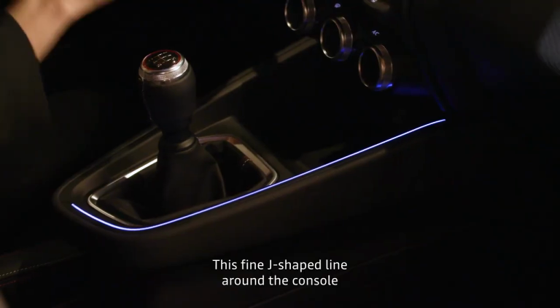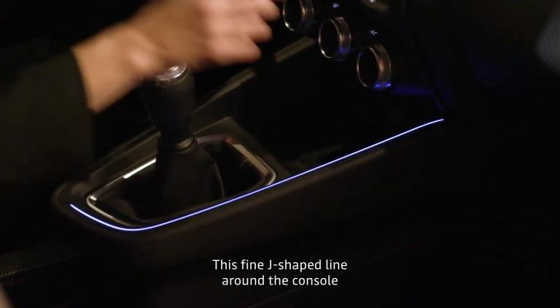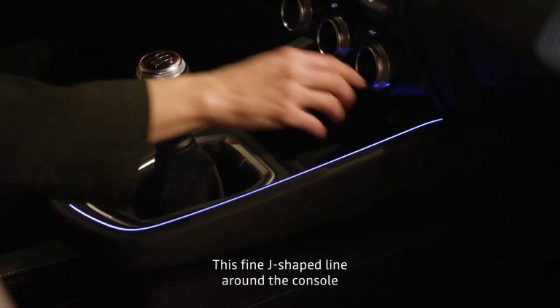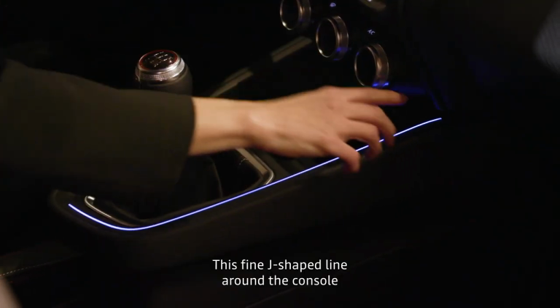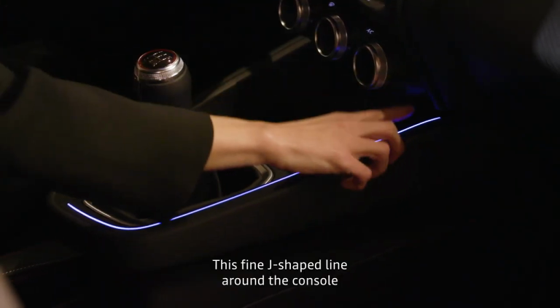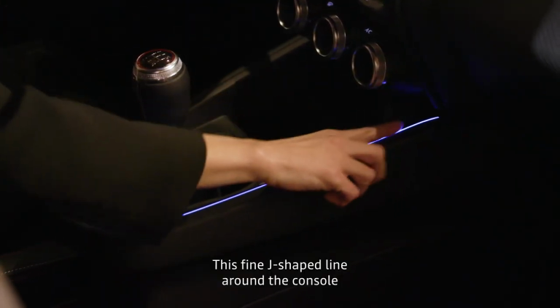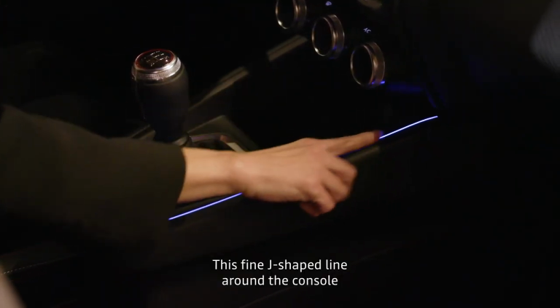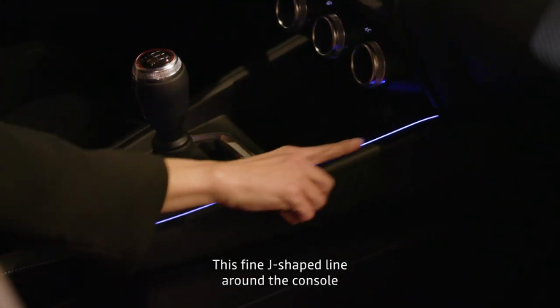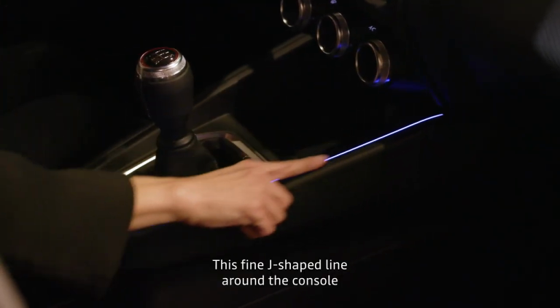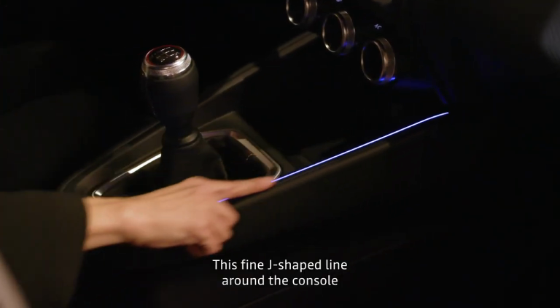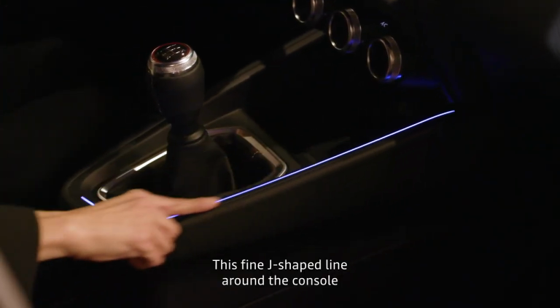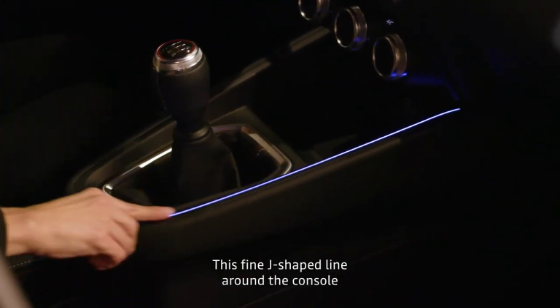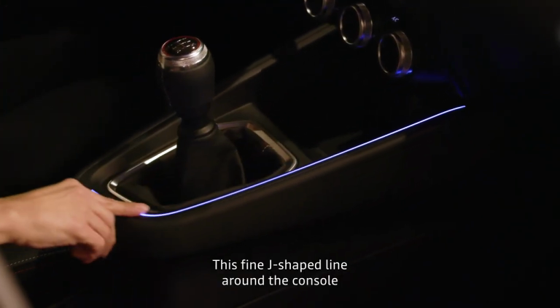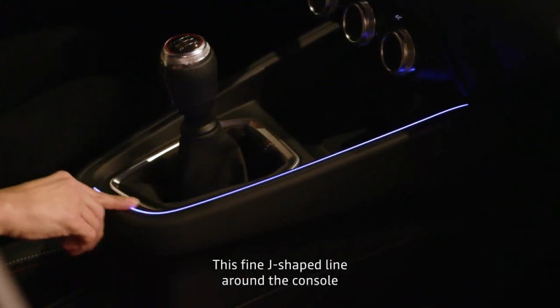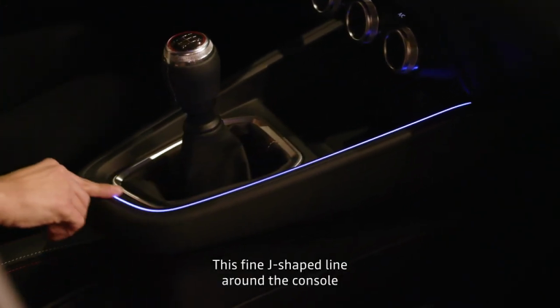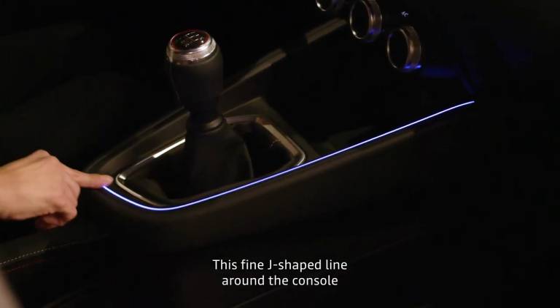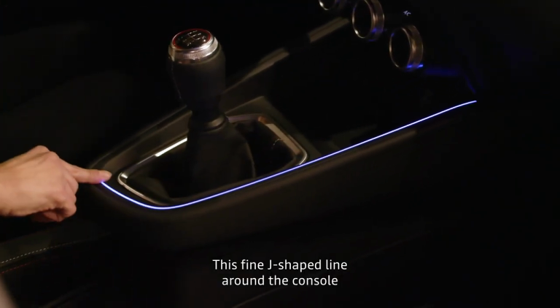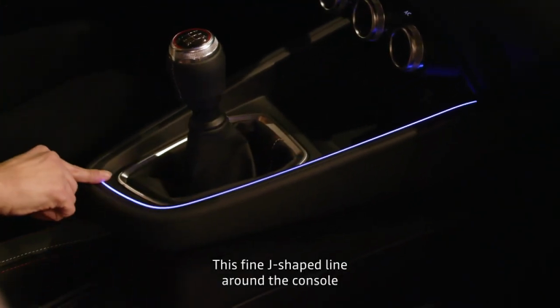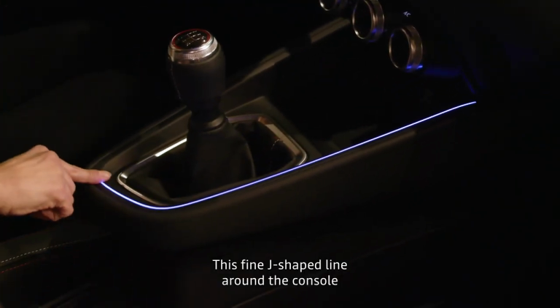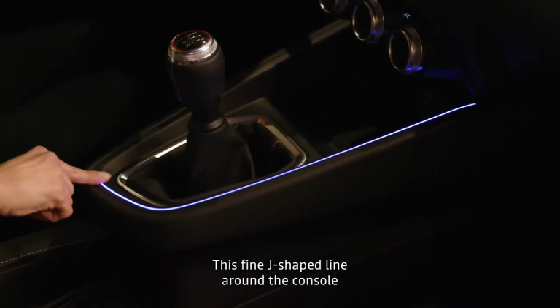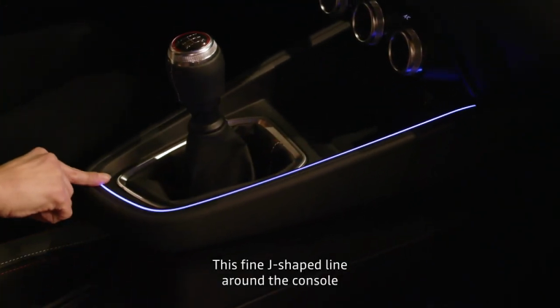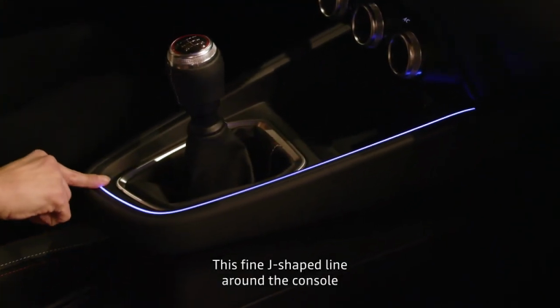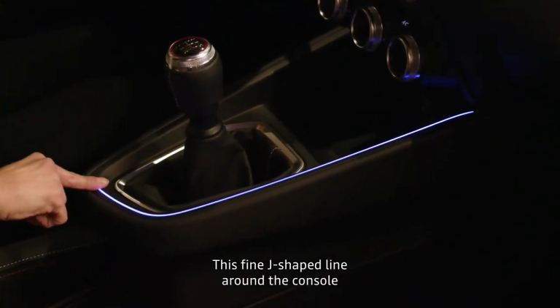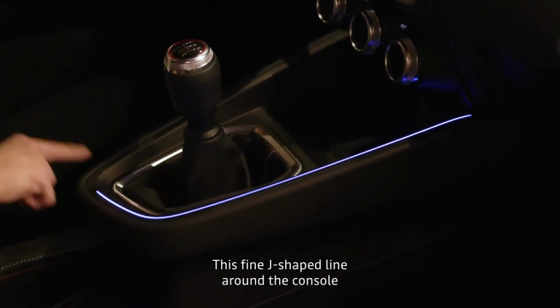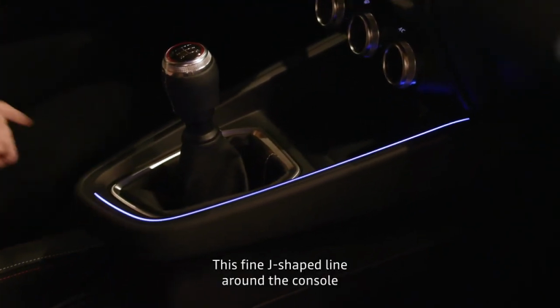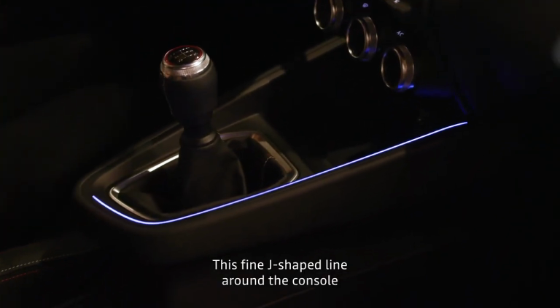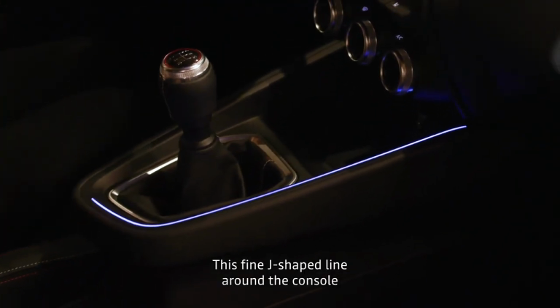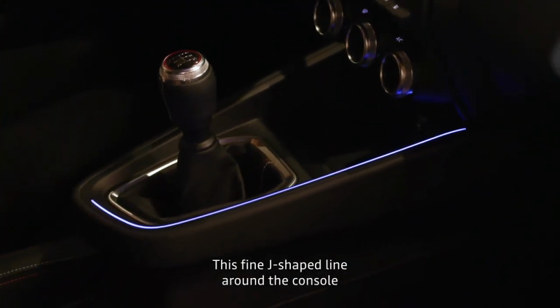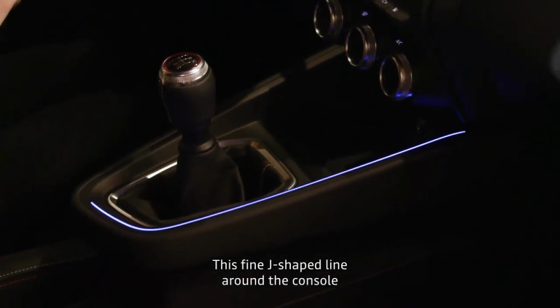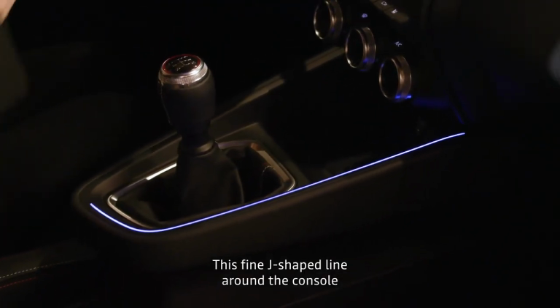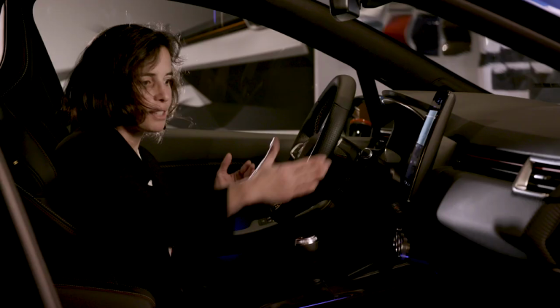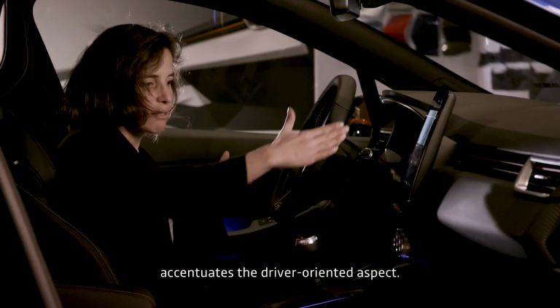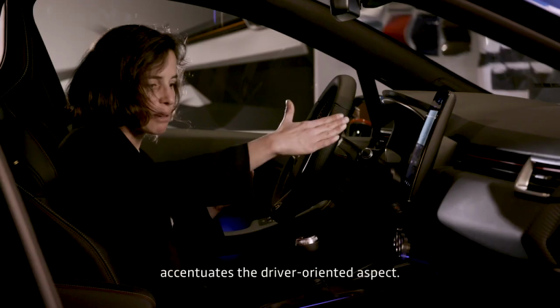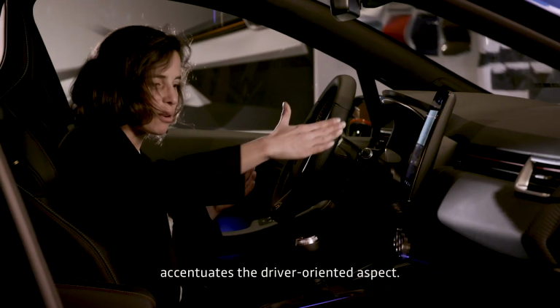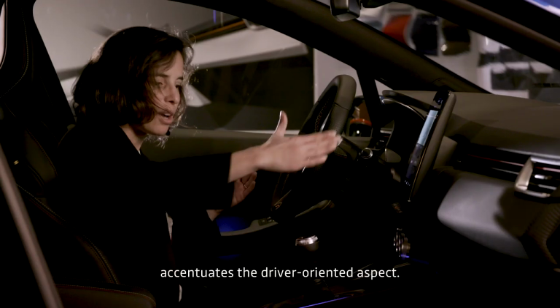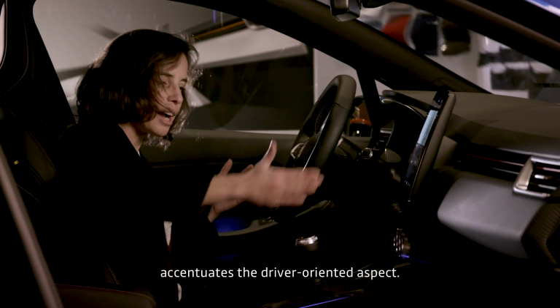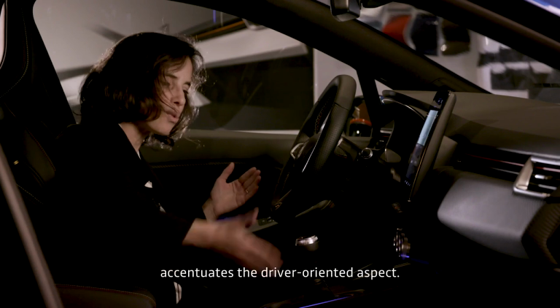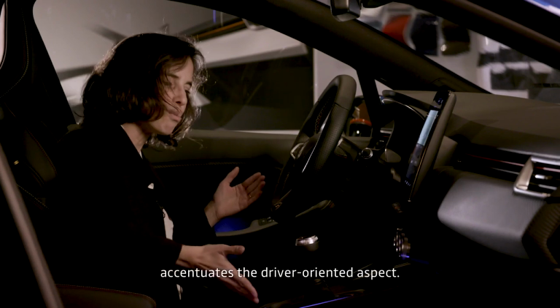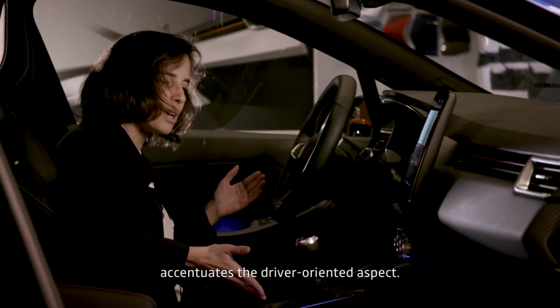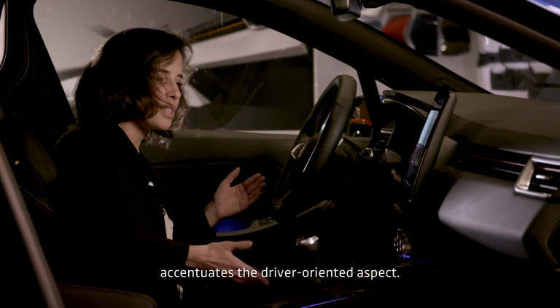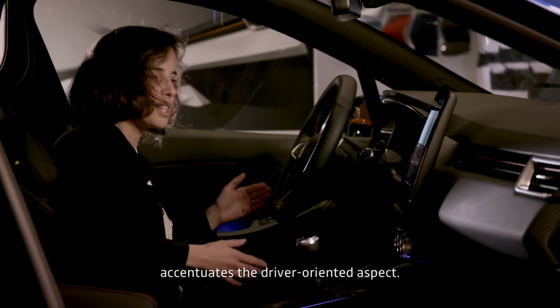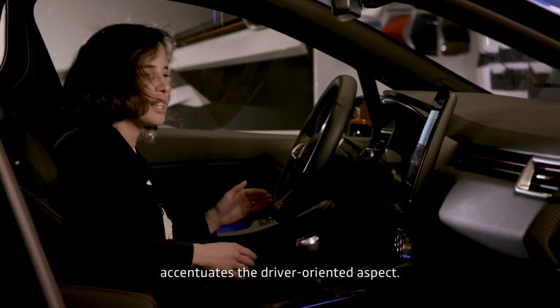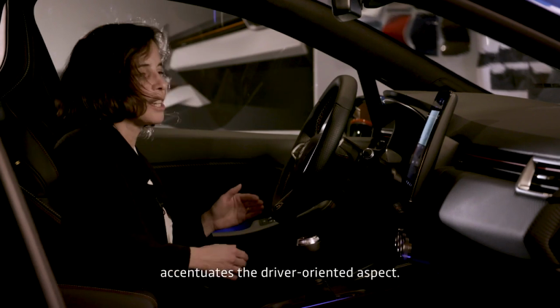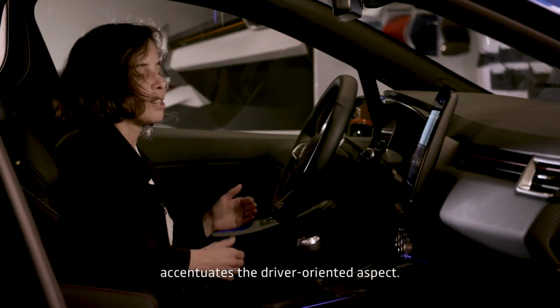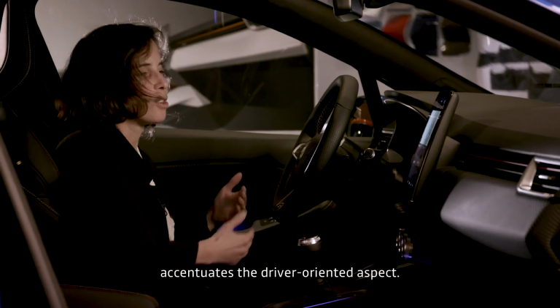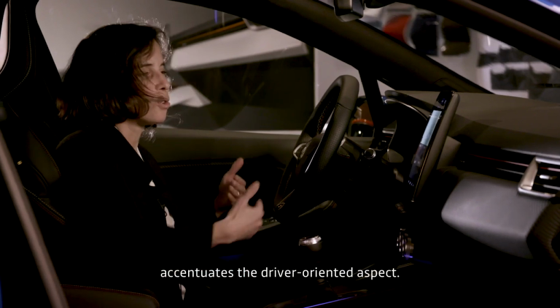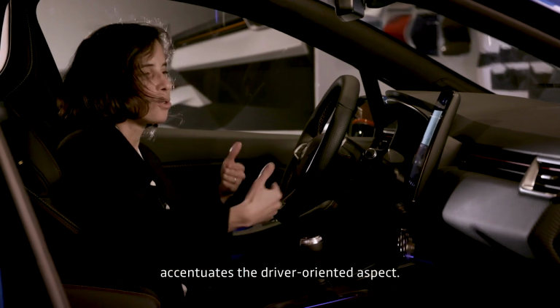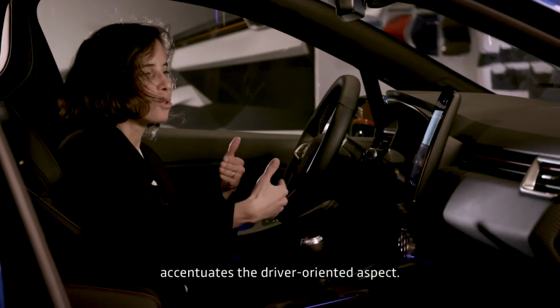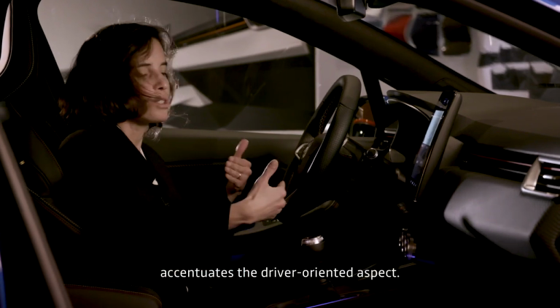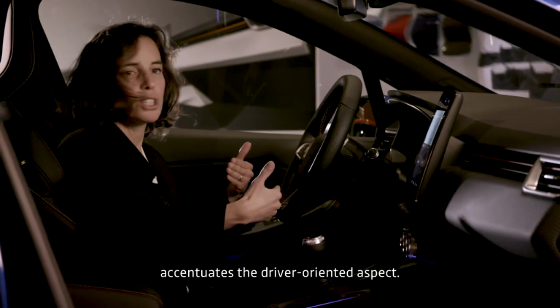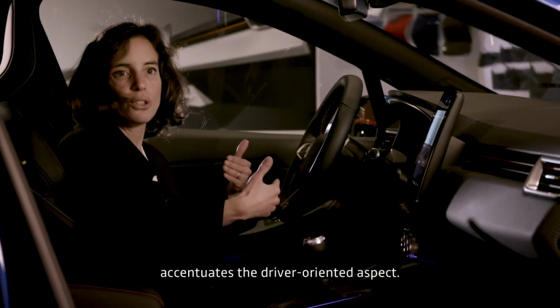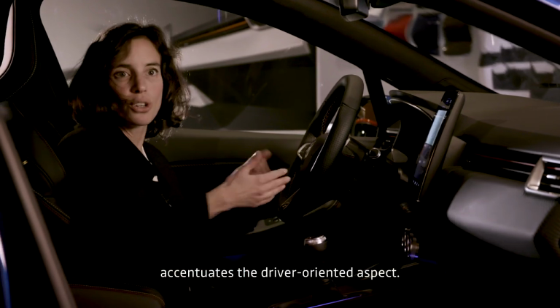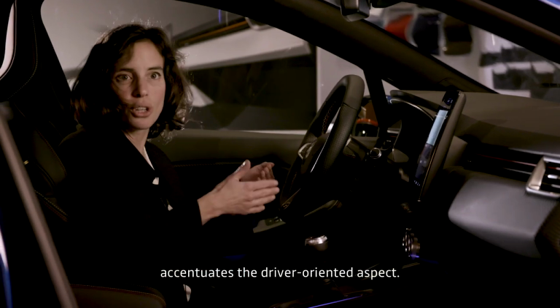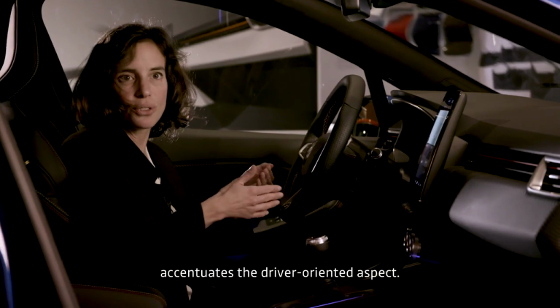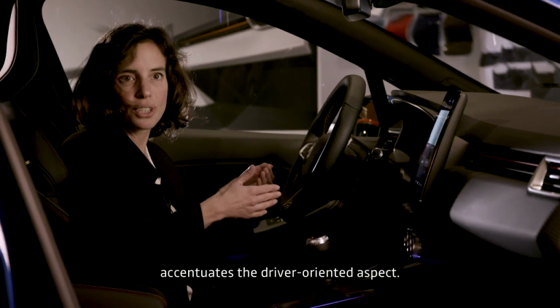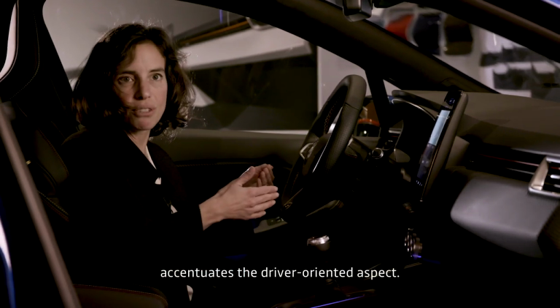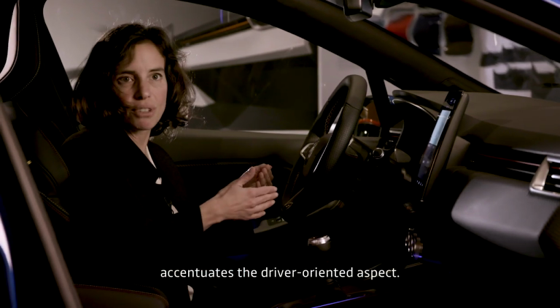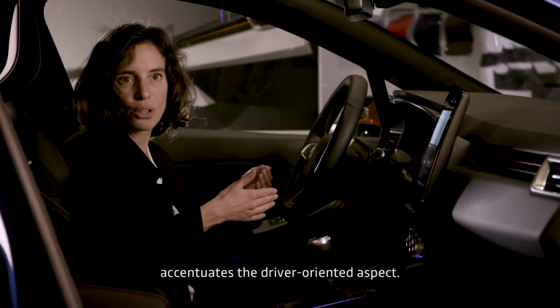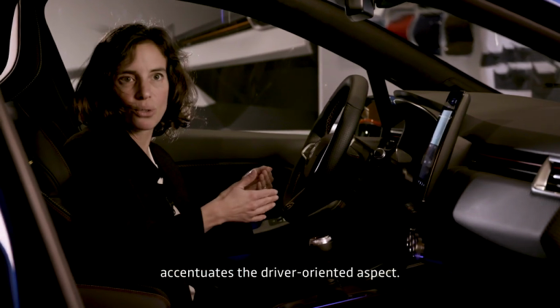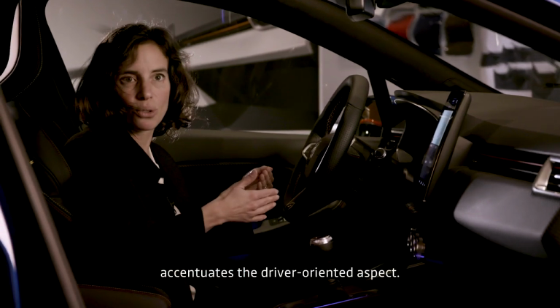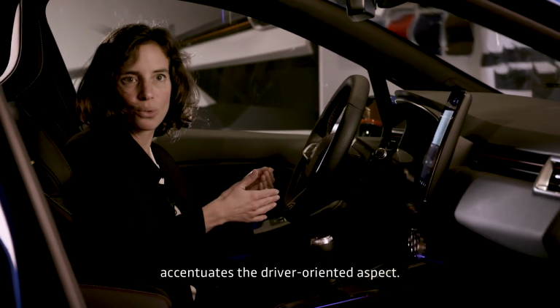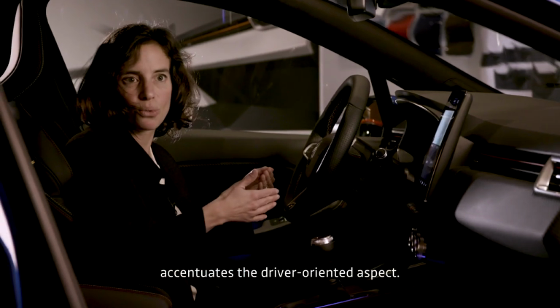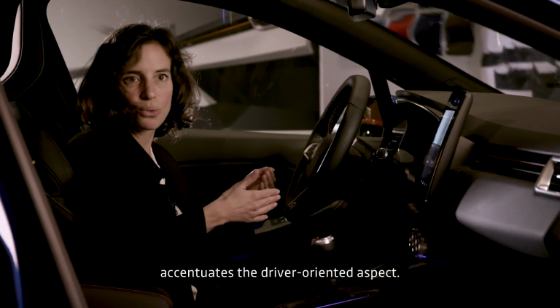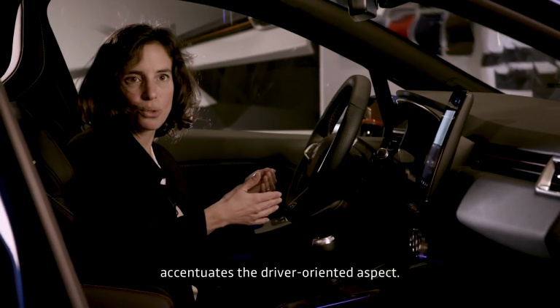So we have this very fine line on the console, a J line, which really accompanies the steering side oriented towards the driver.